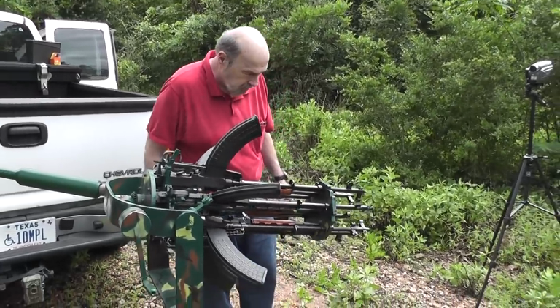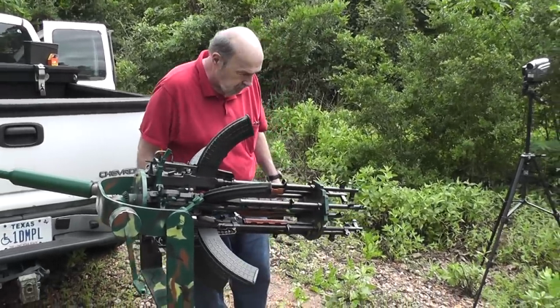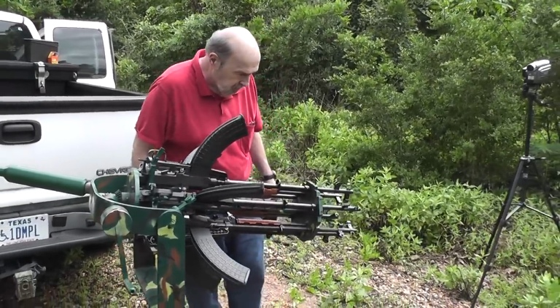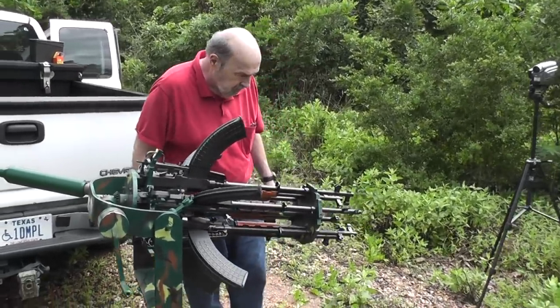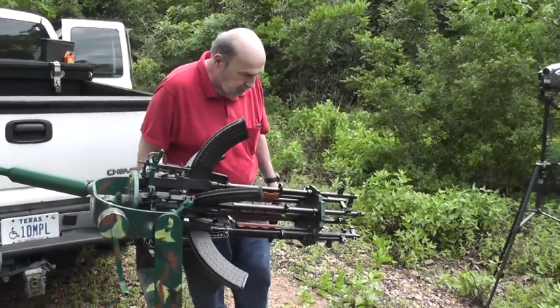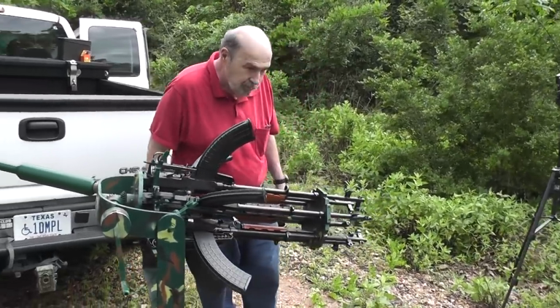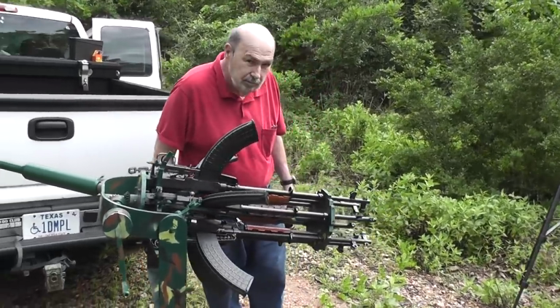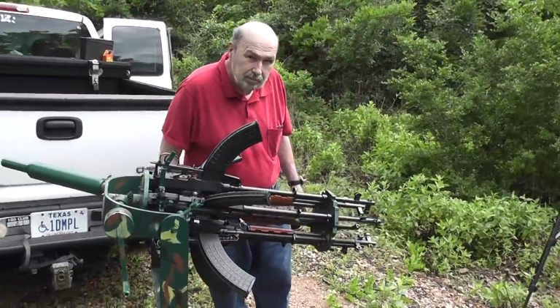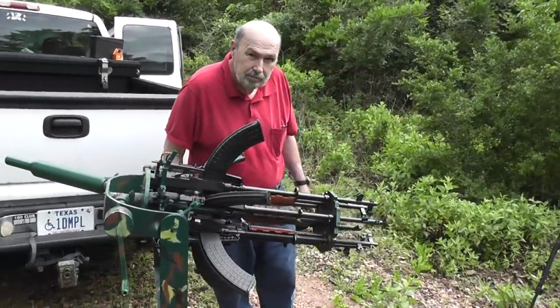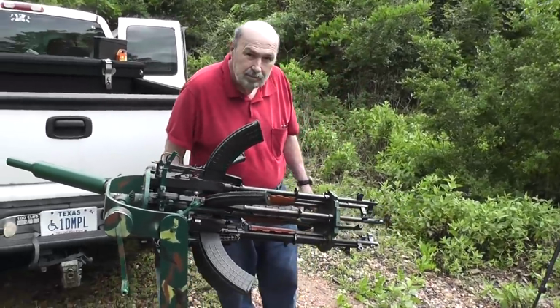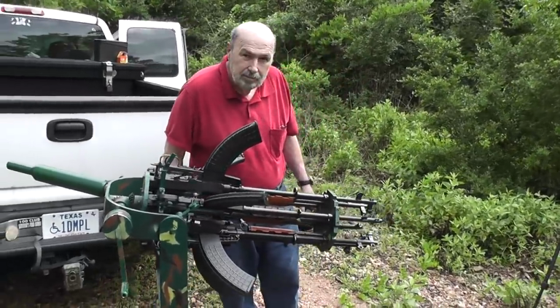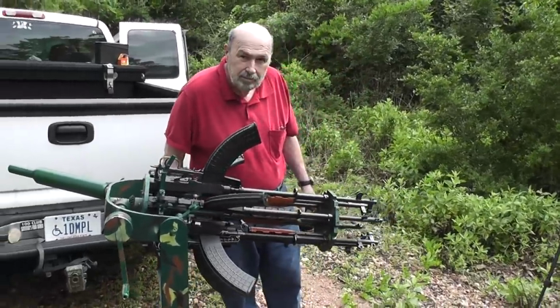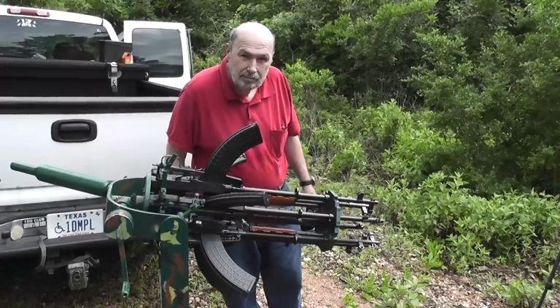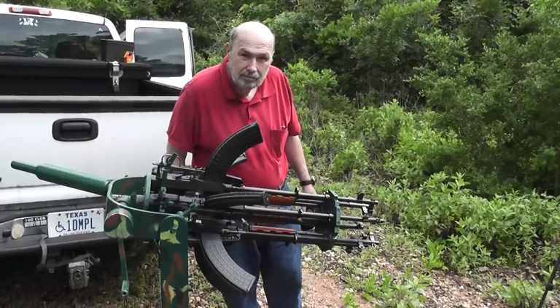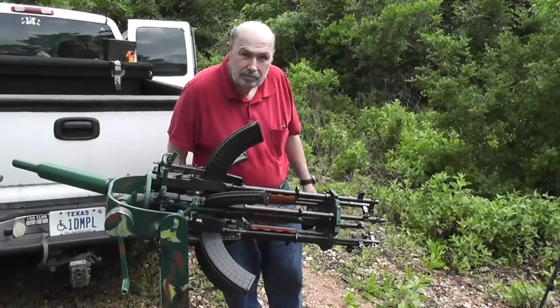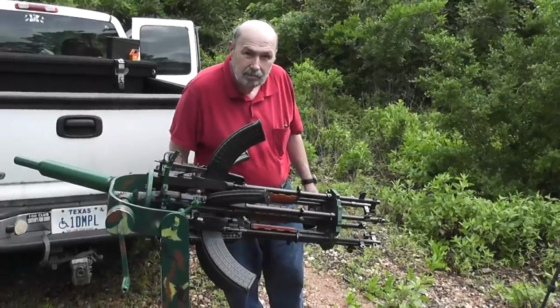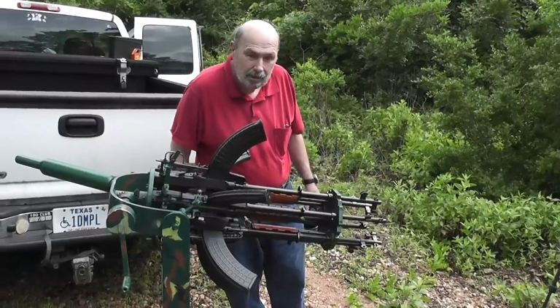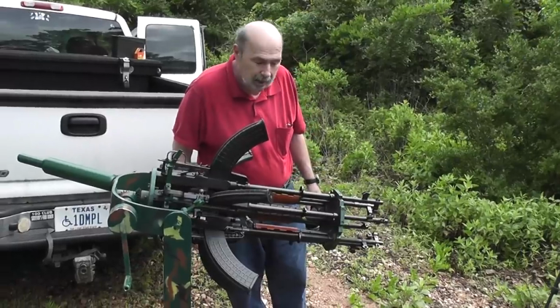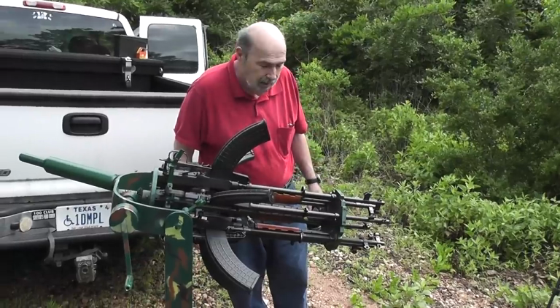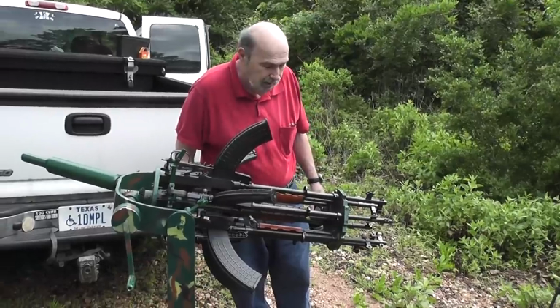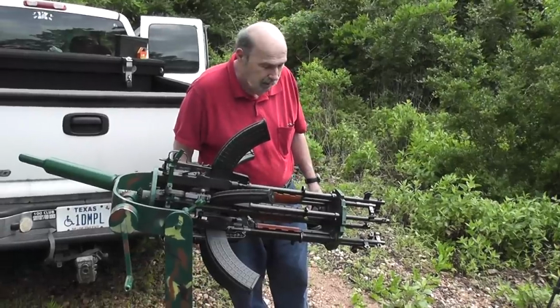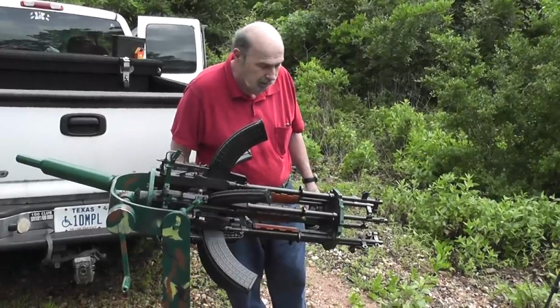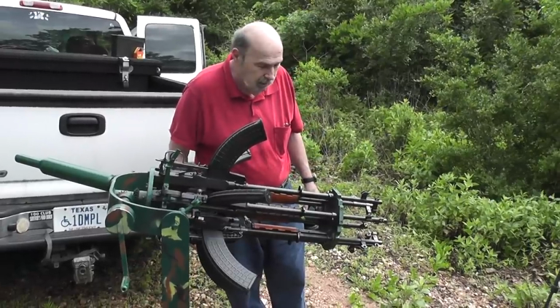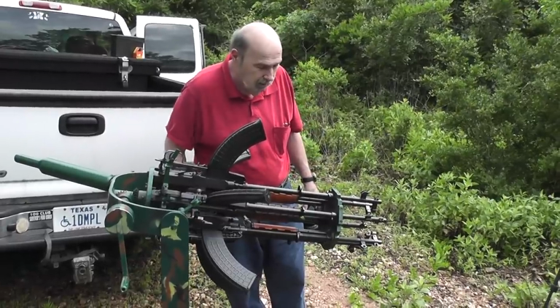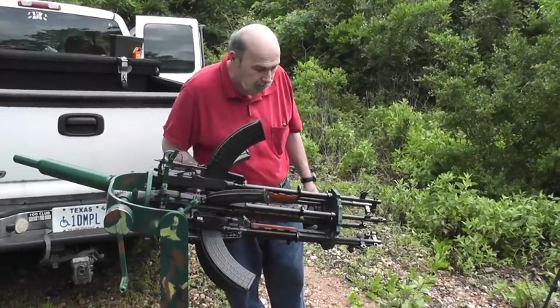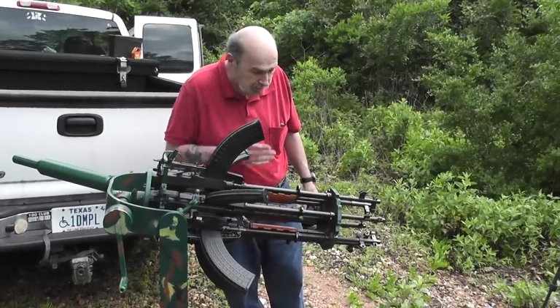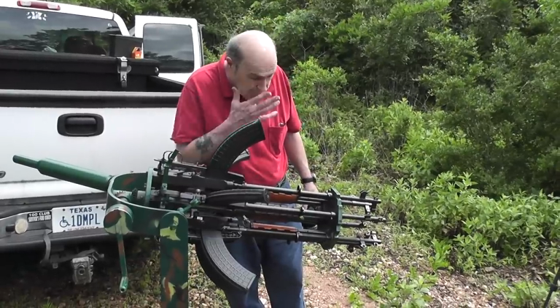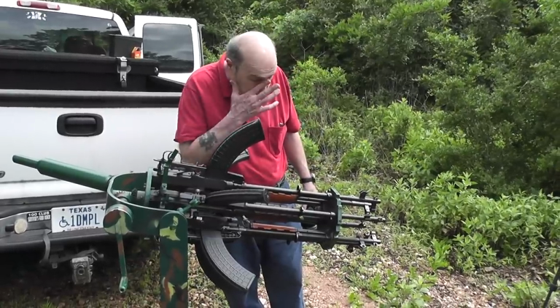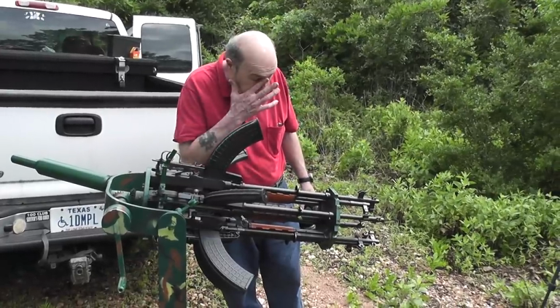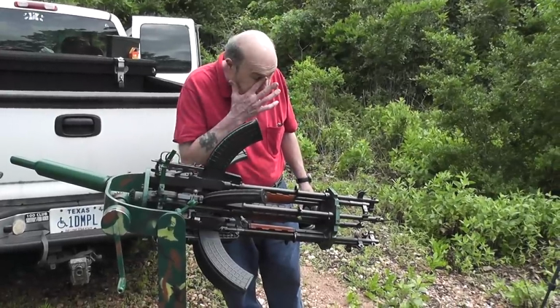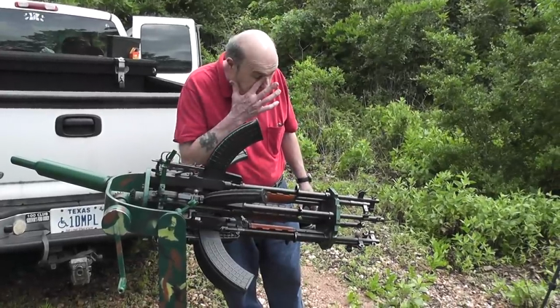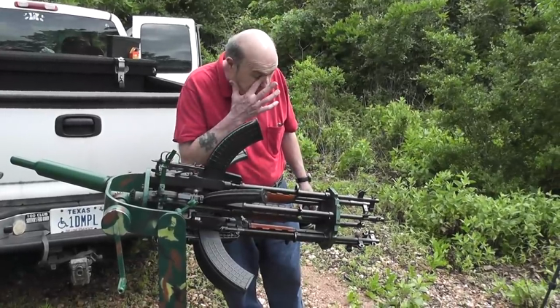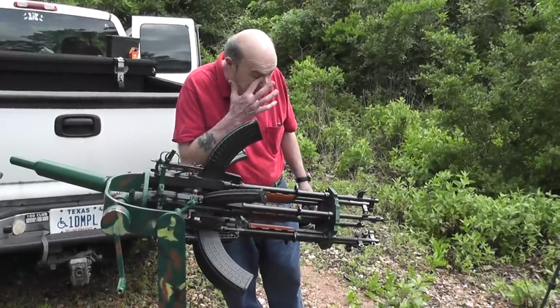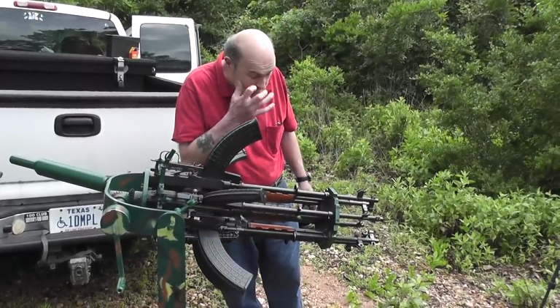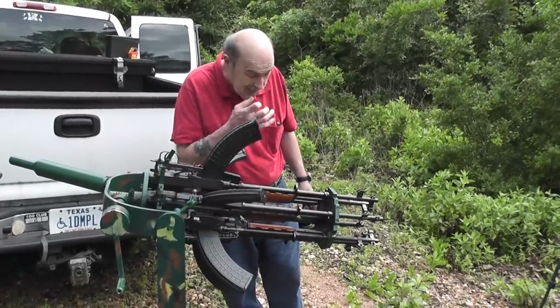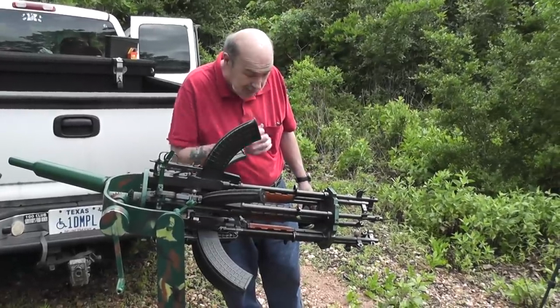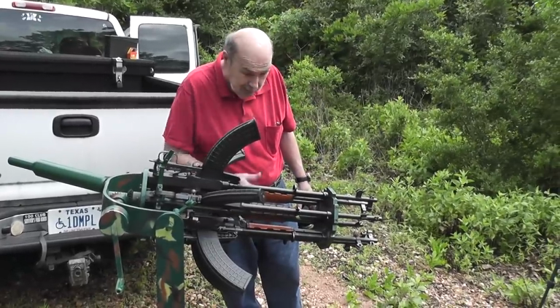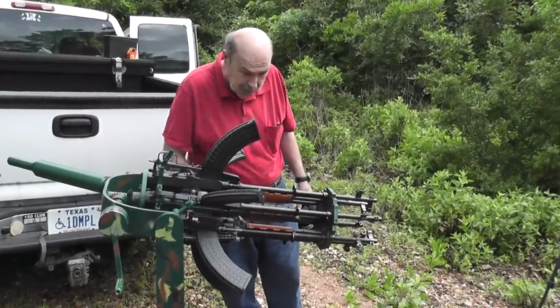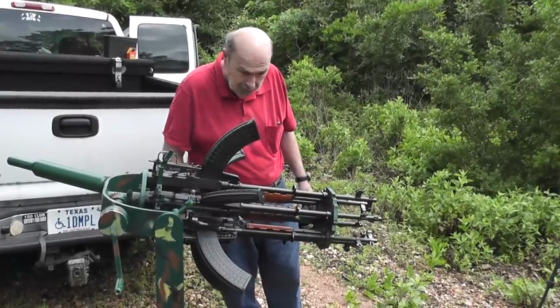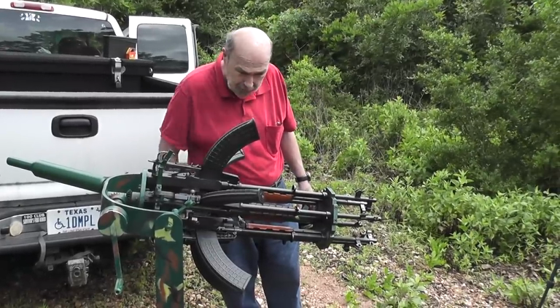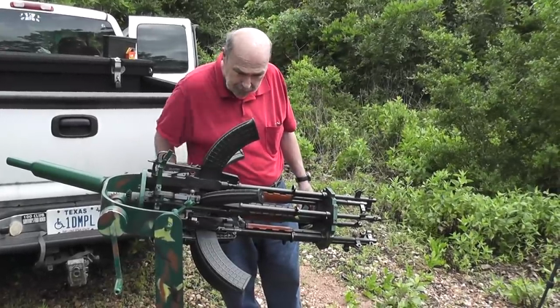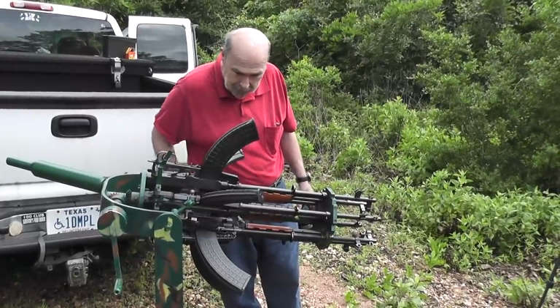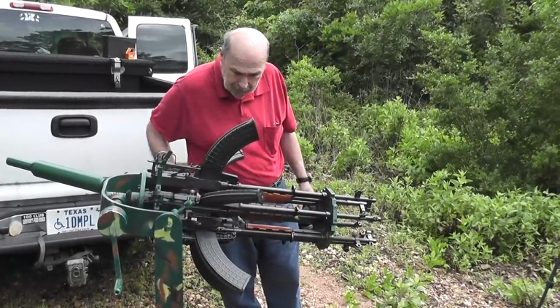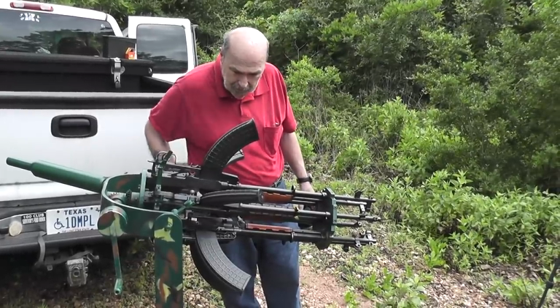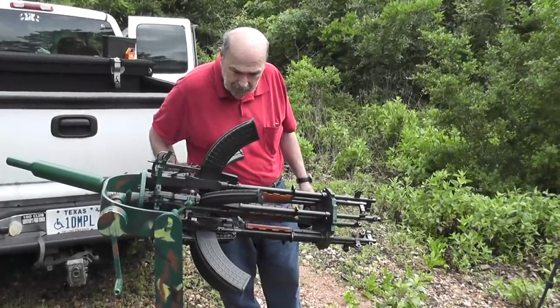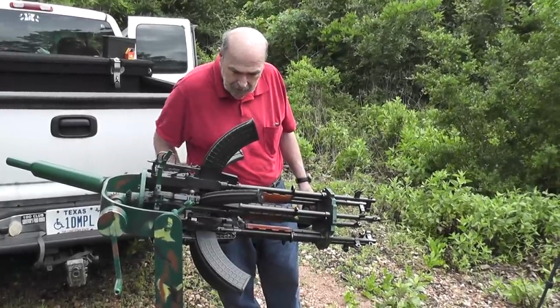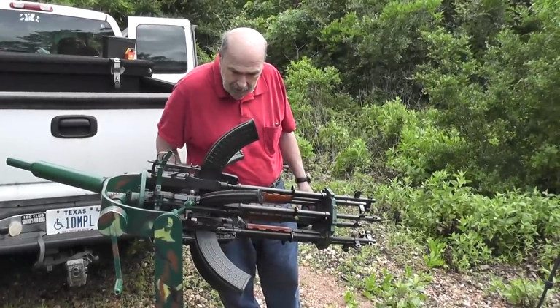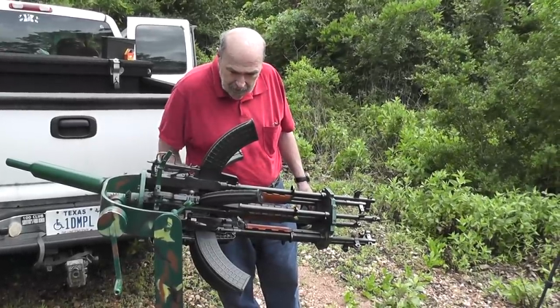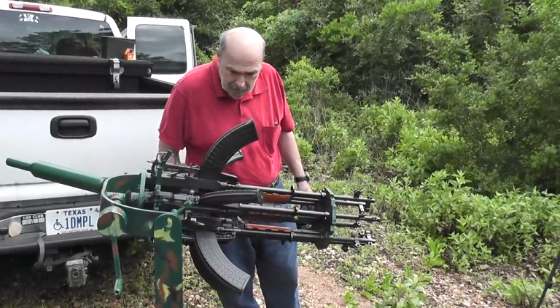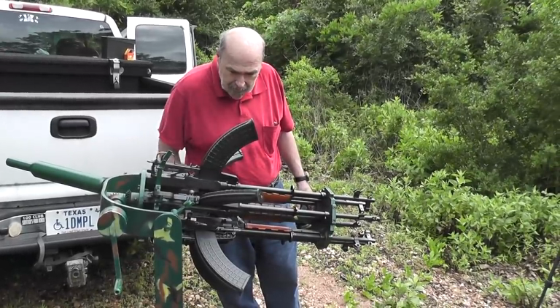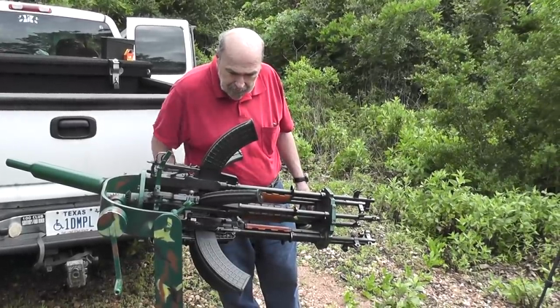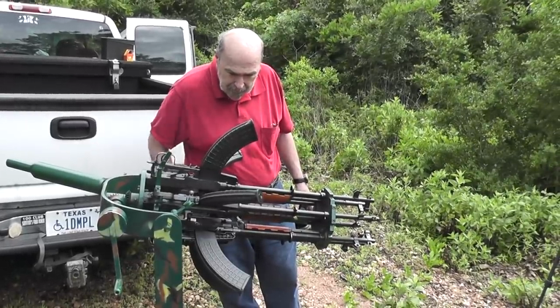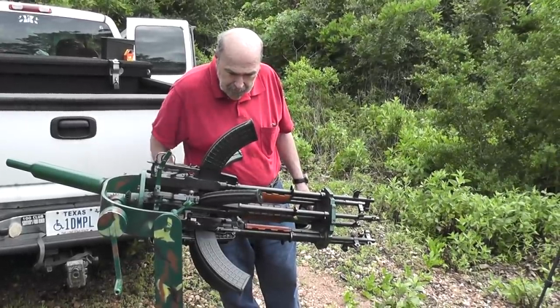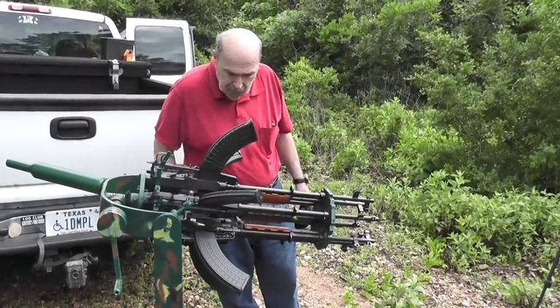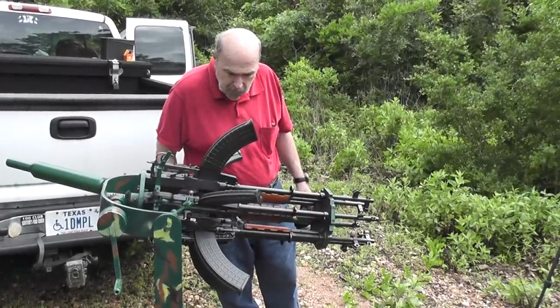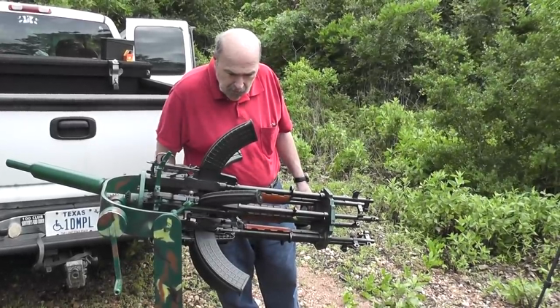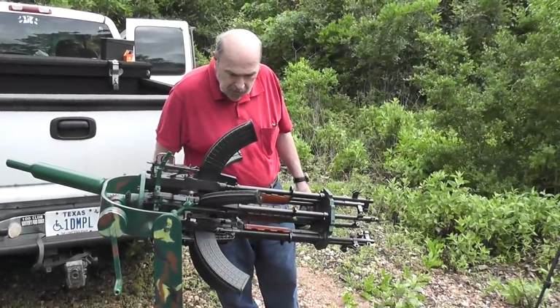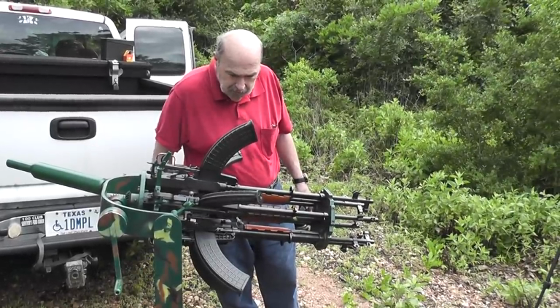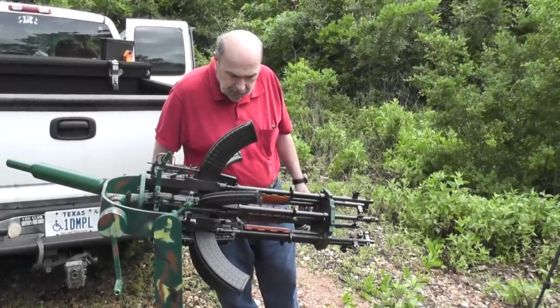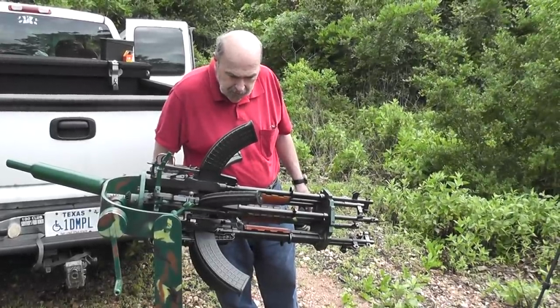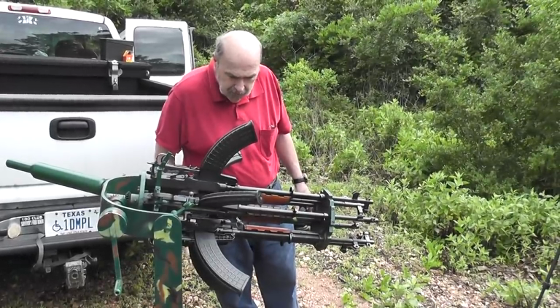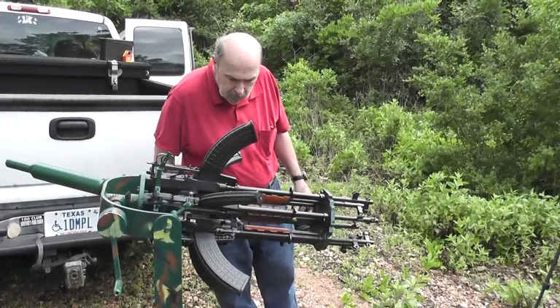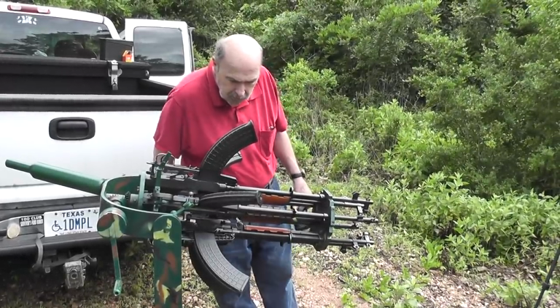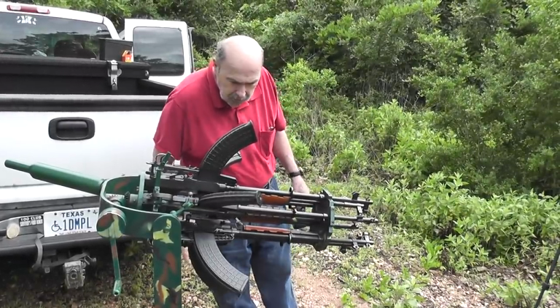The gun will be posted on Gun Broker, and people will want to see it work.